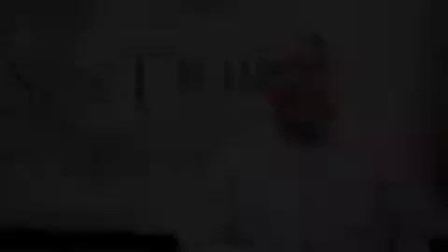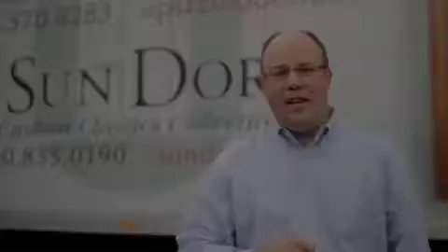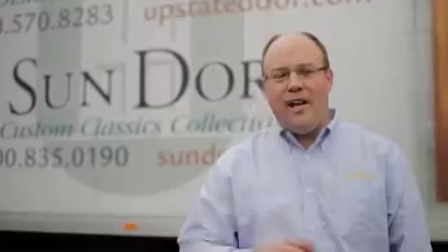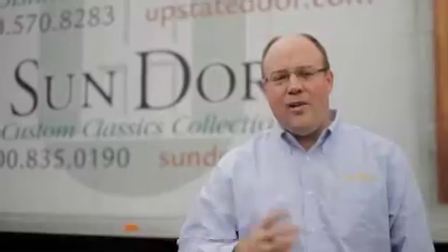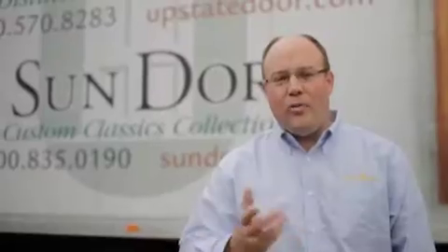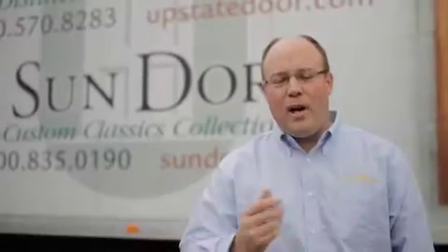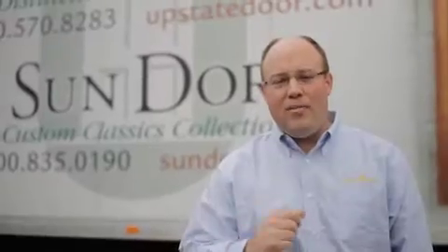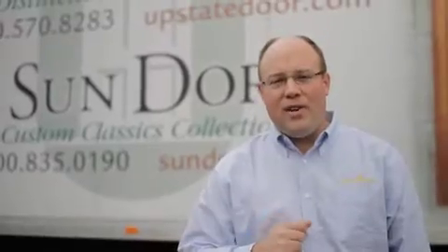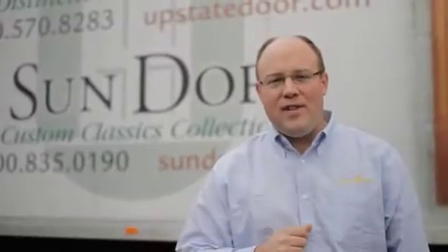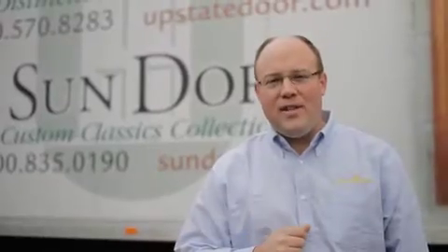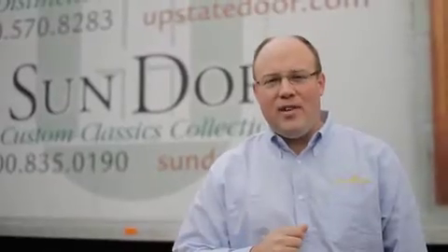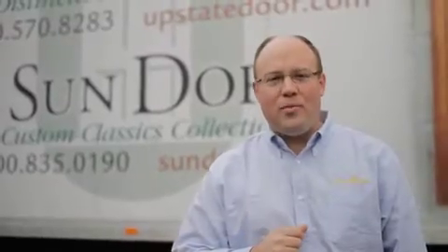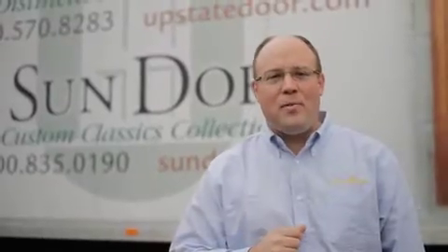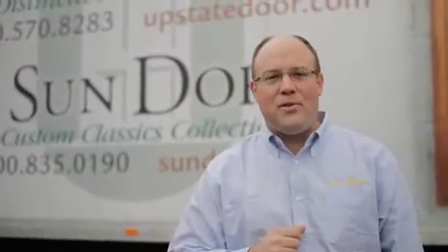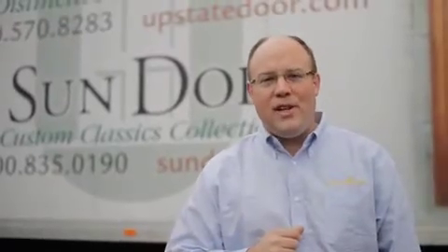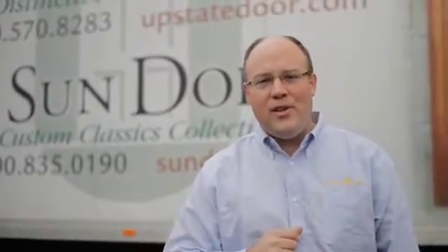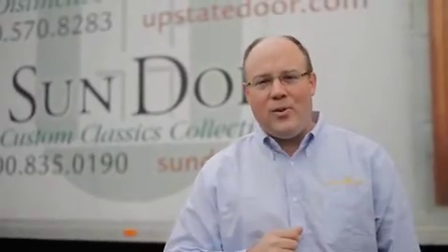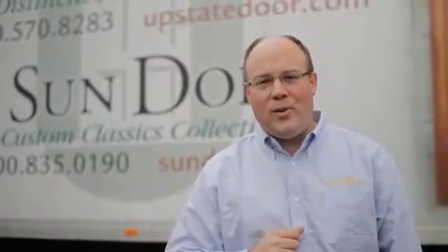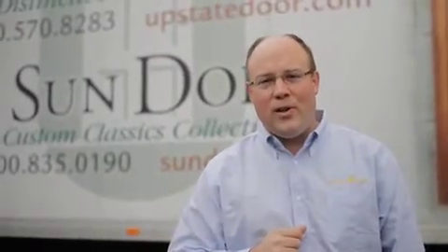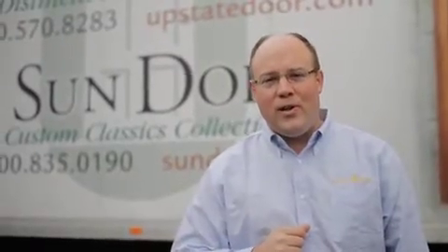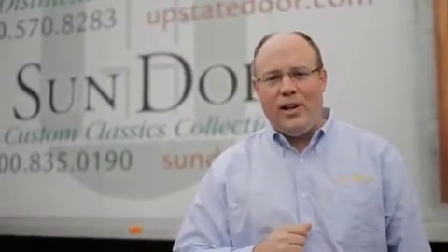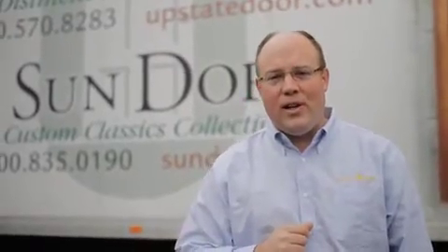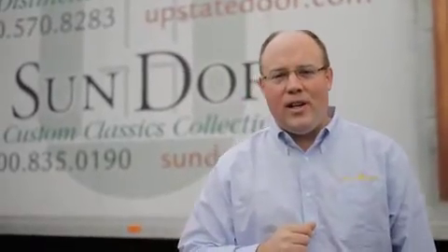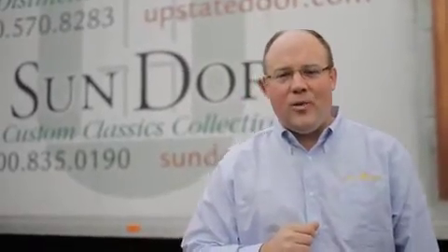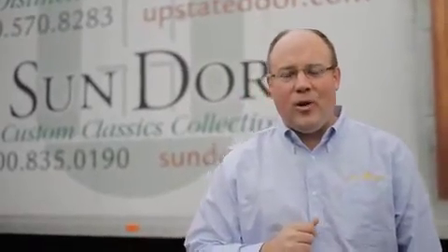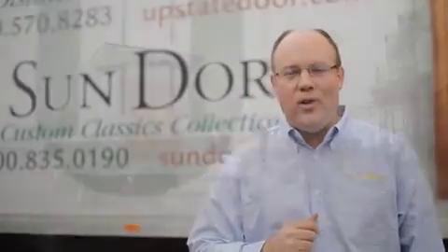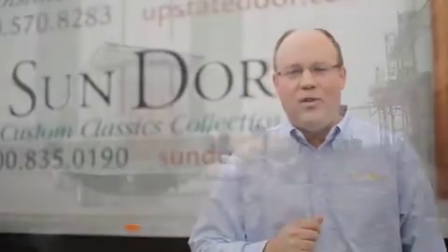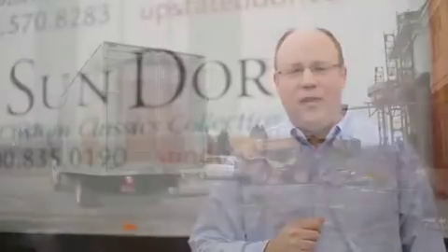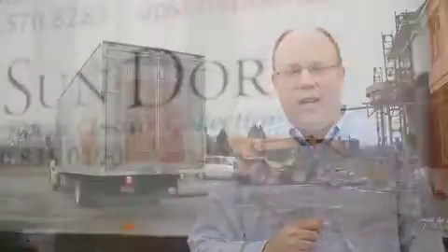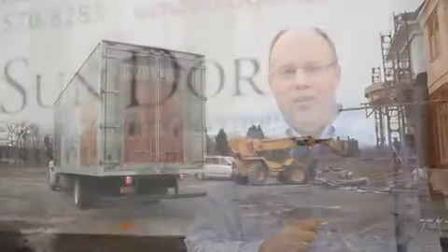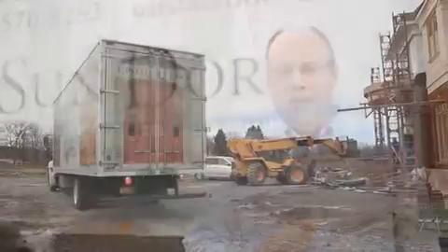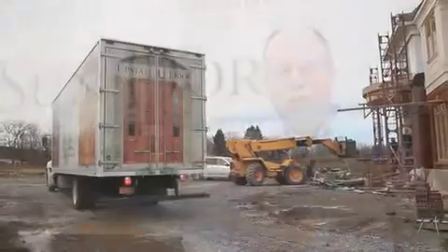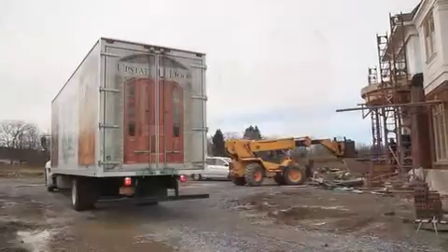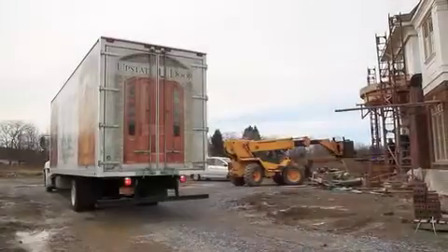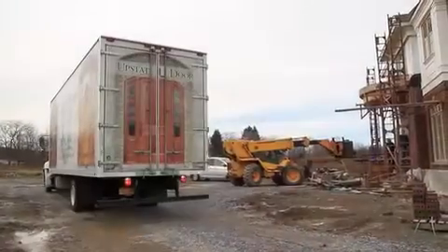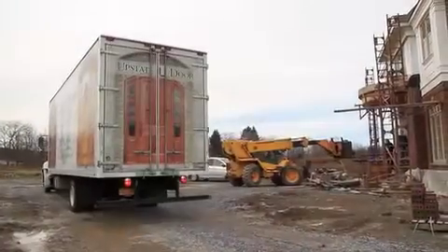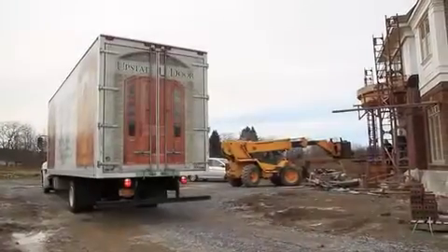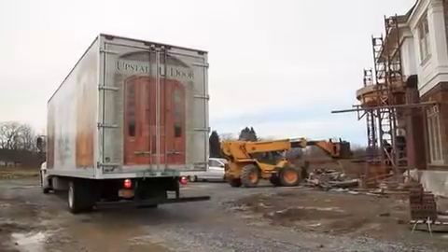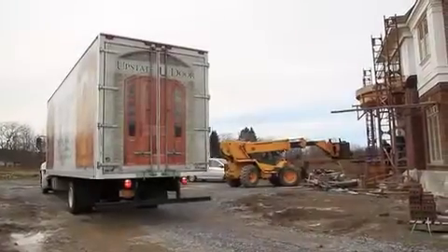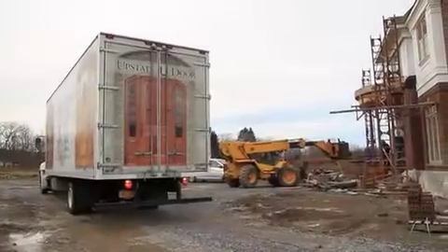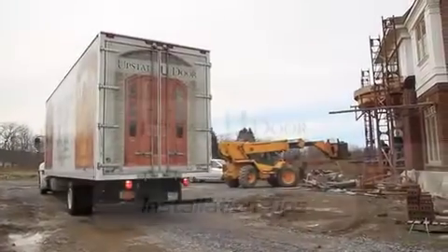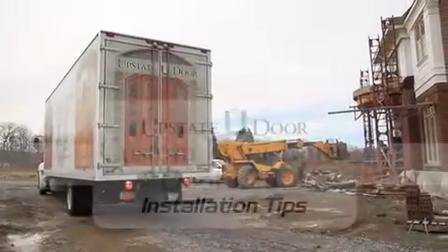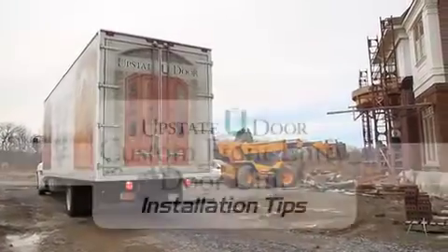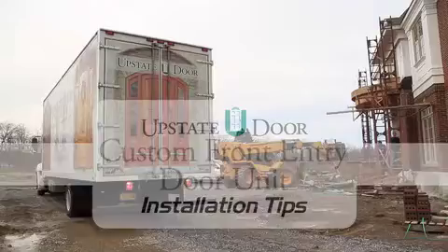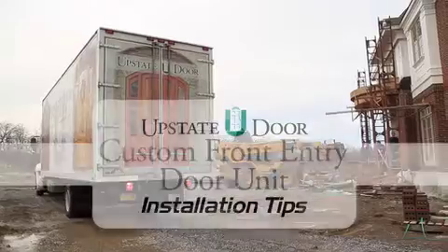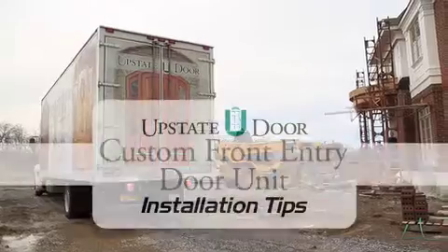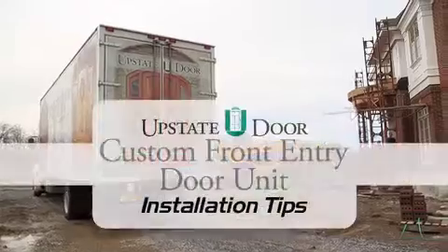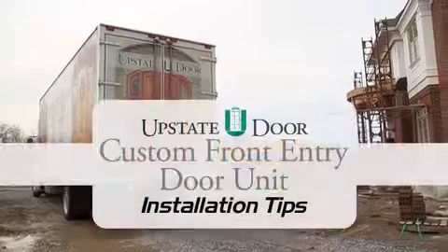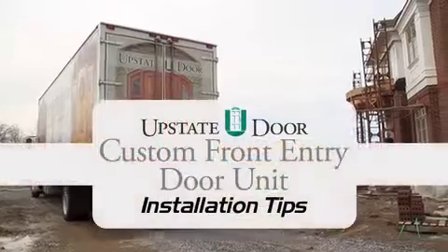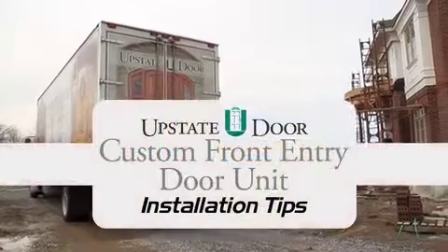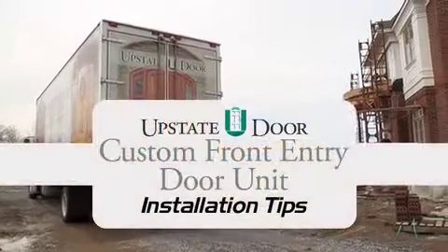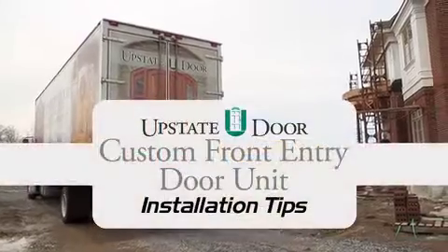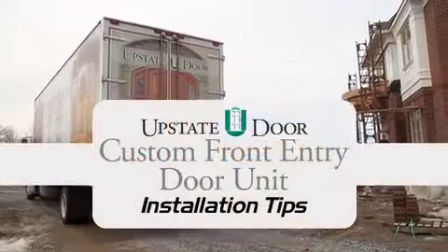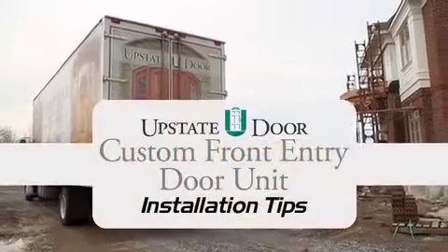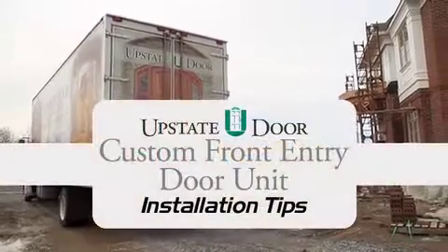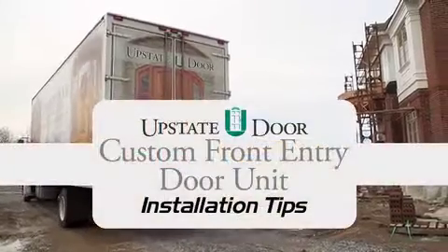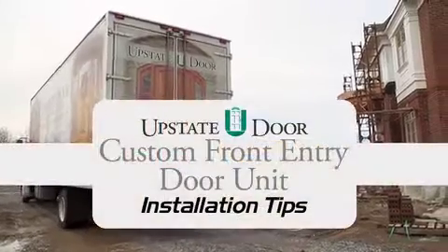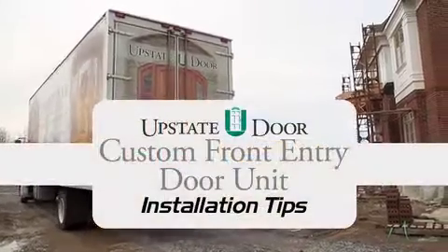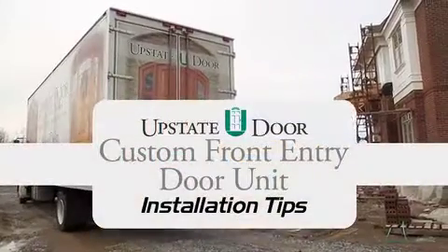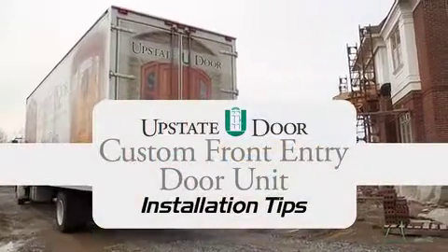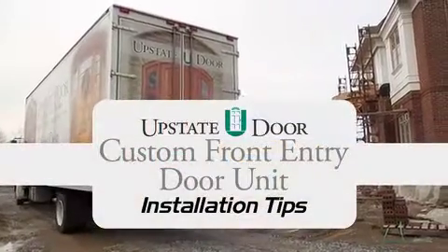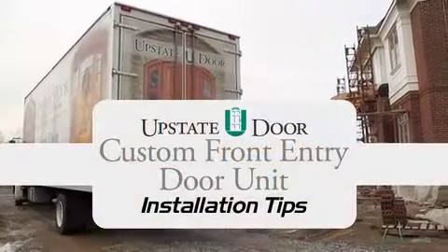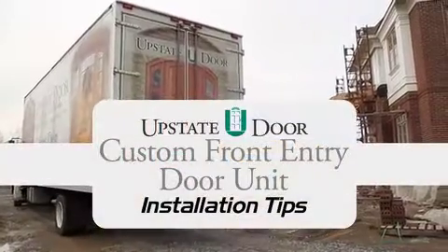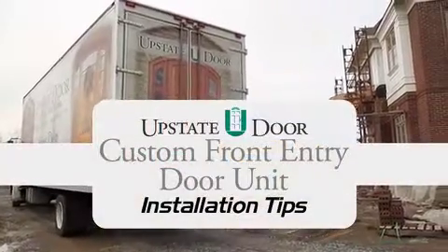Hi, Rob Fontaine from Upstate Door. We're here today to show an install of a custom front entry door unit.